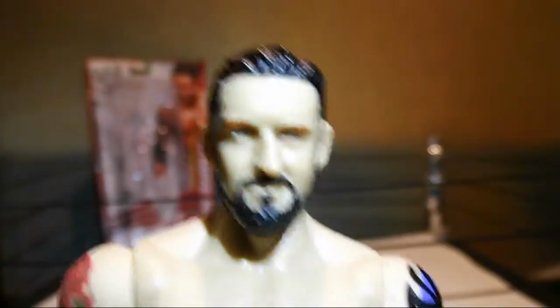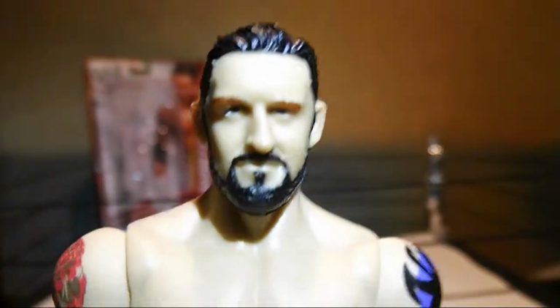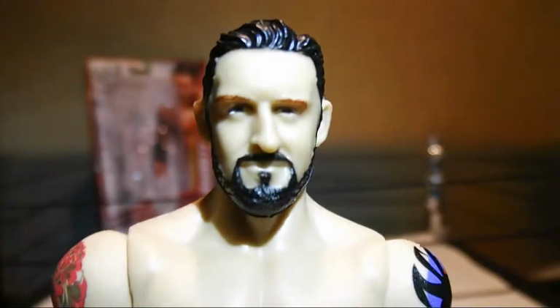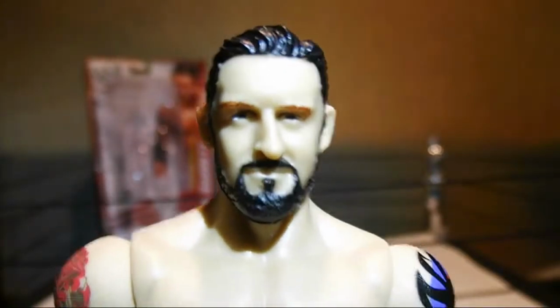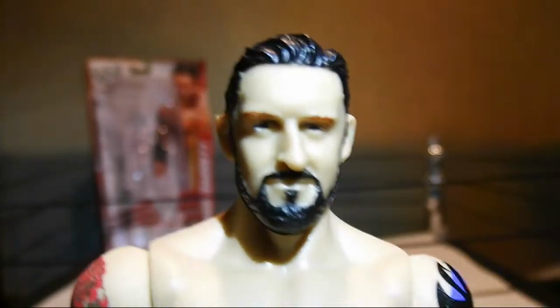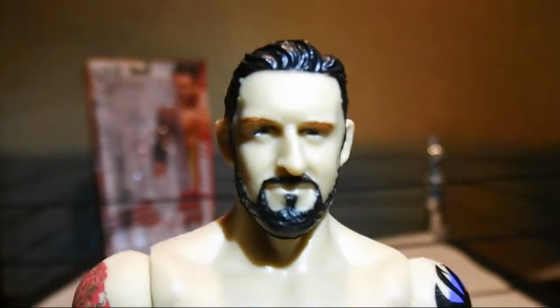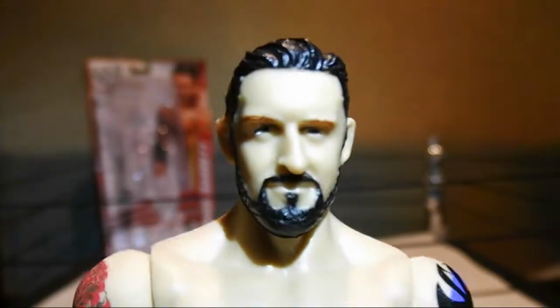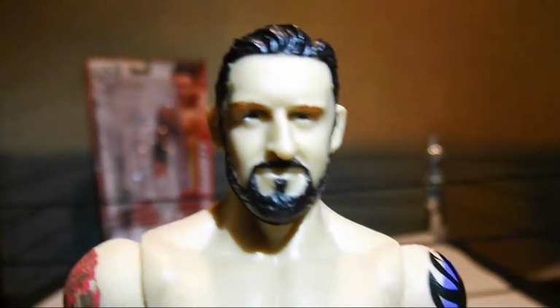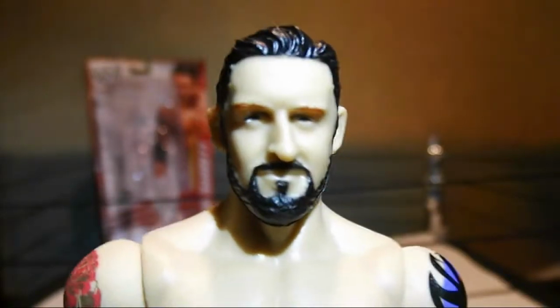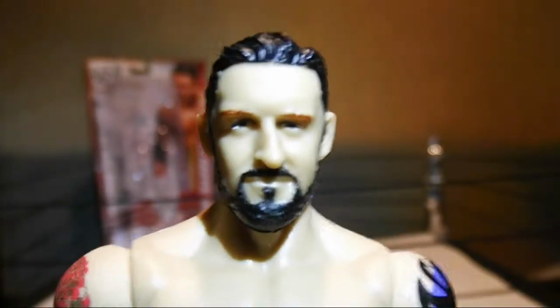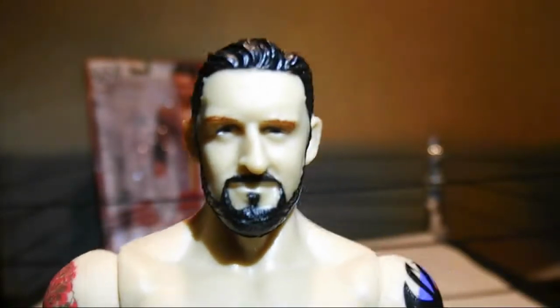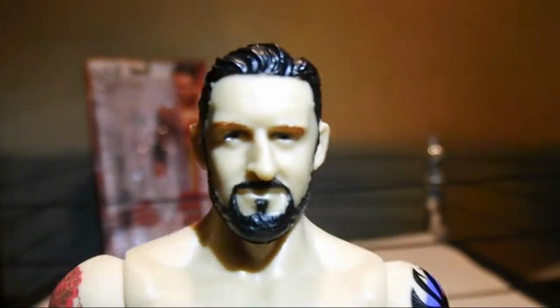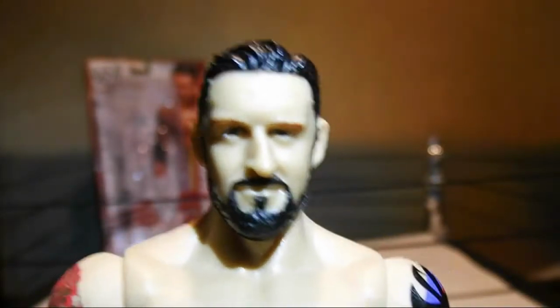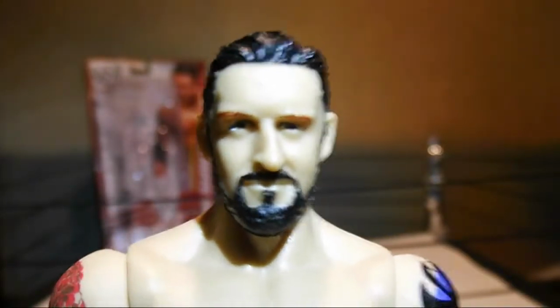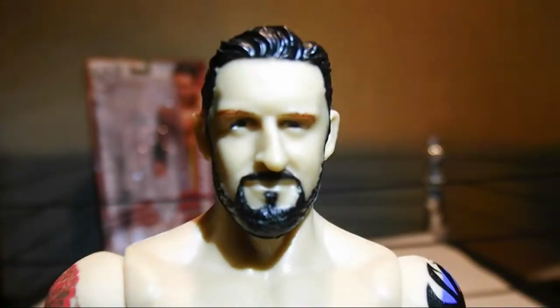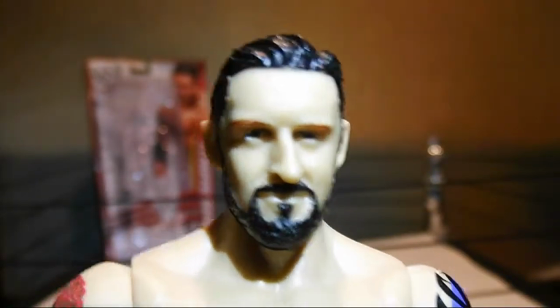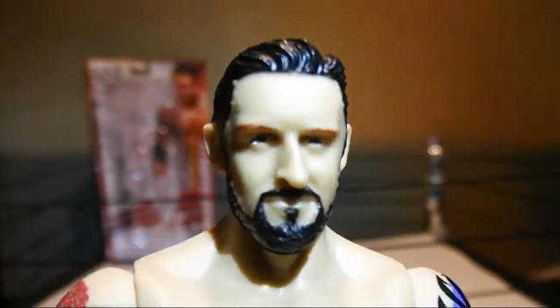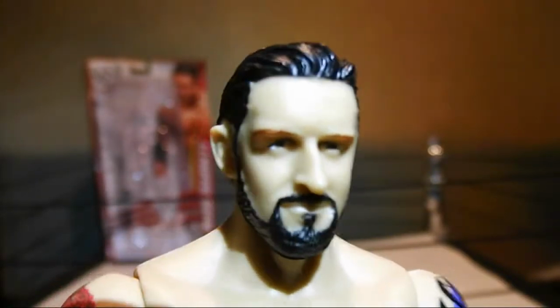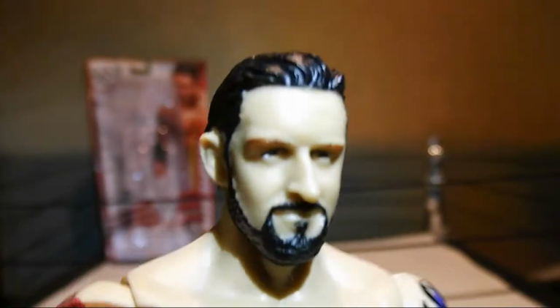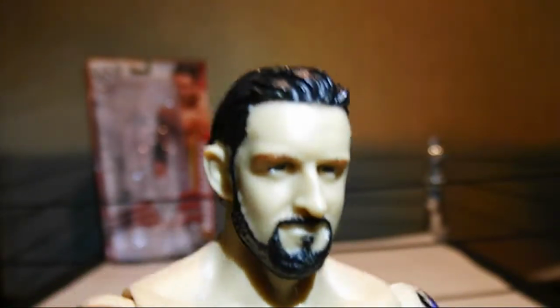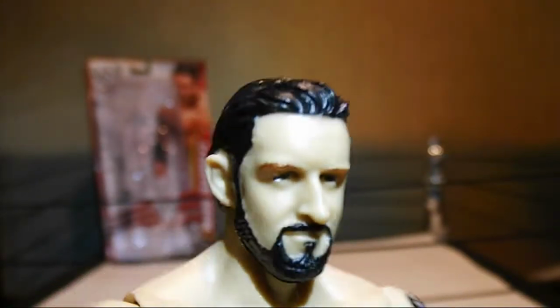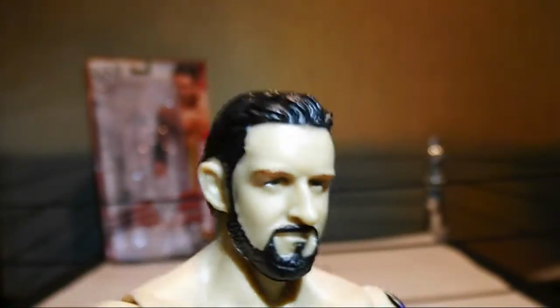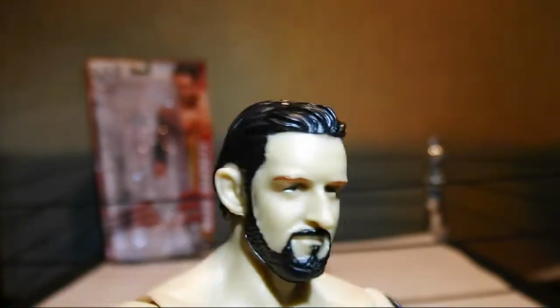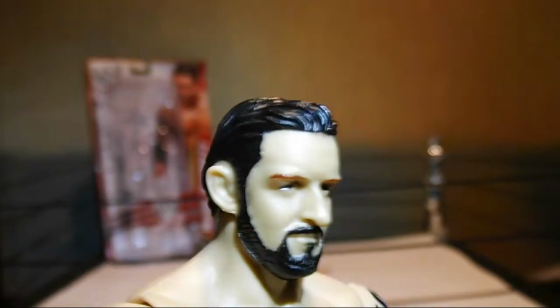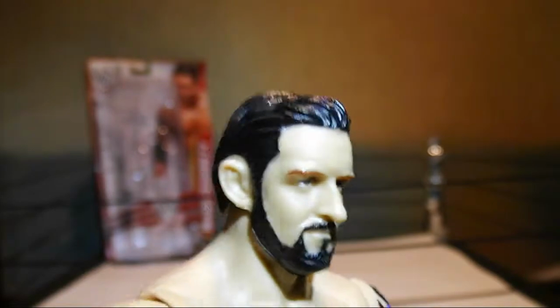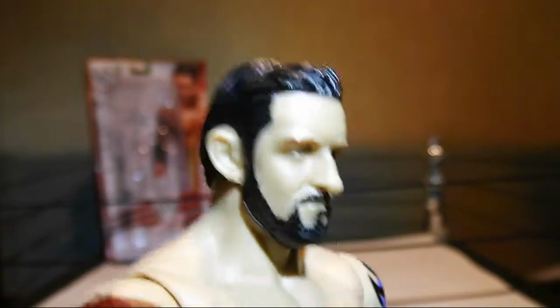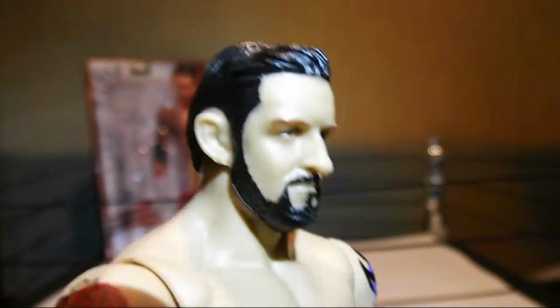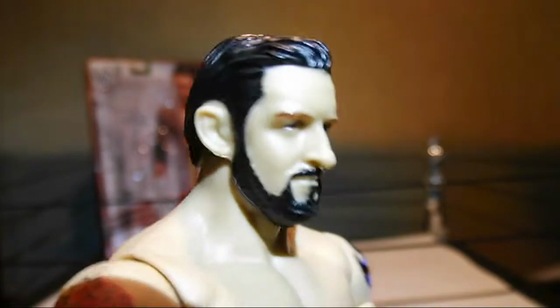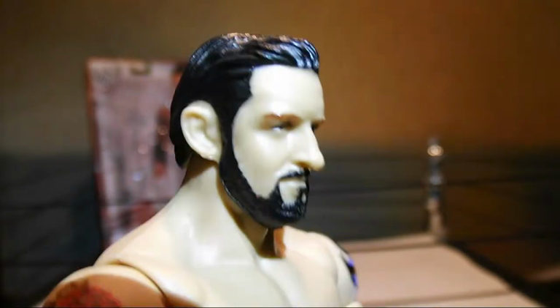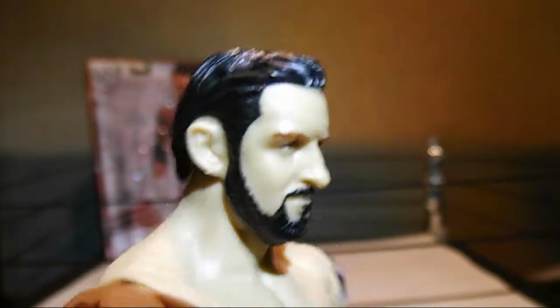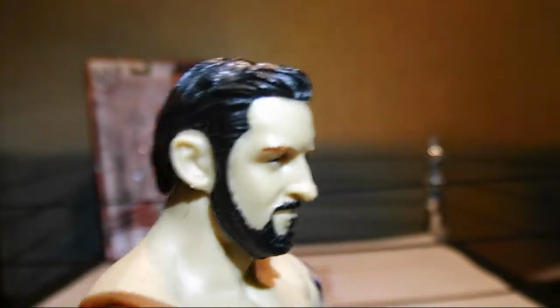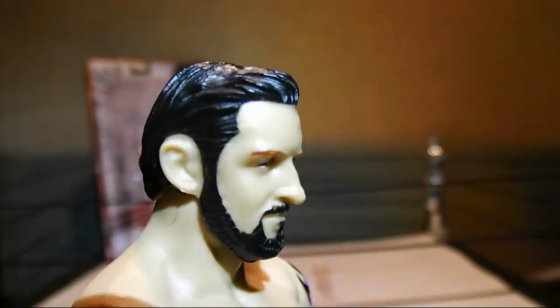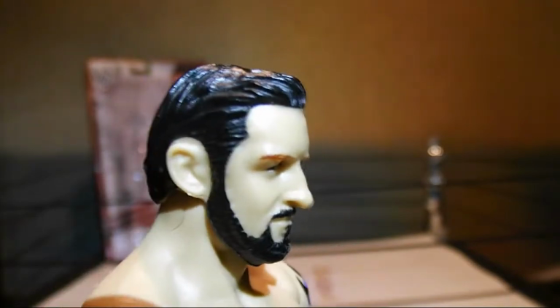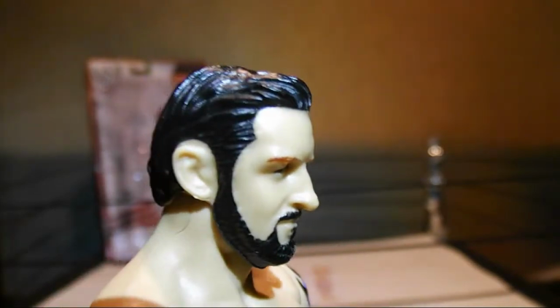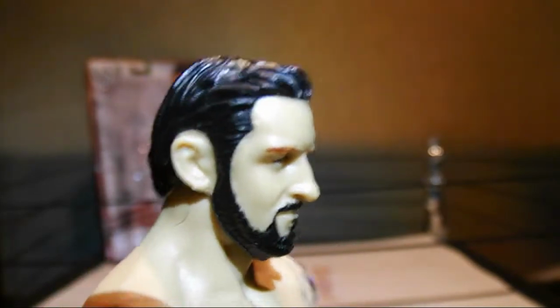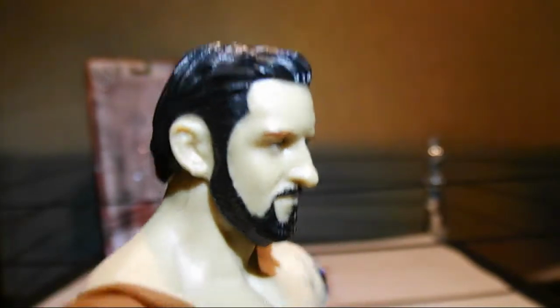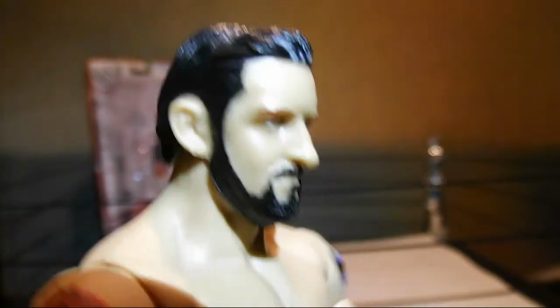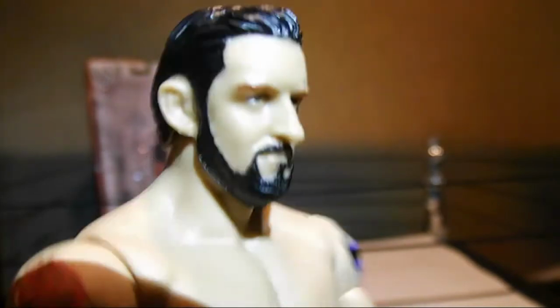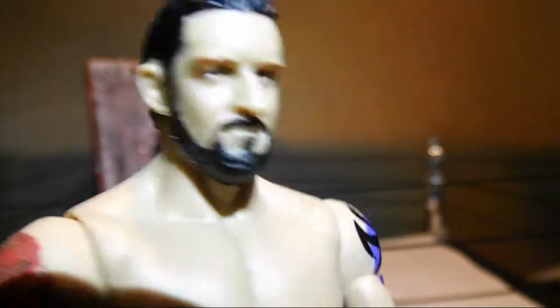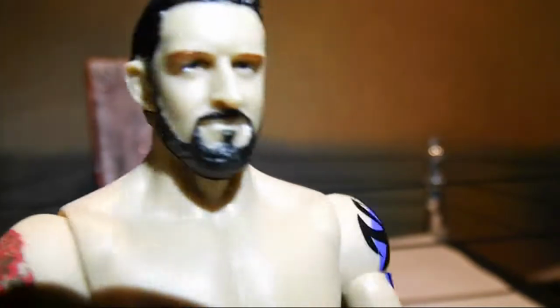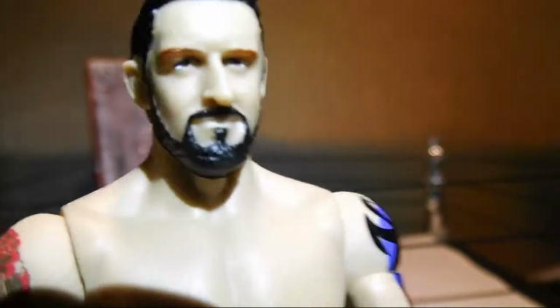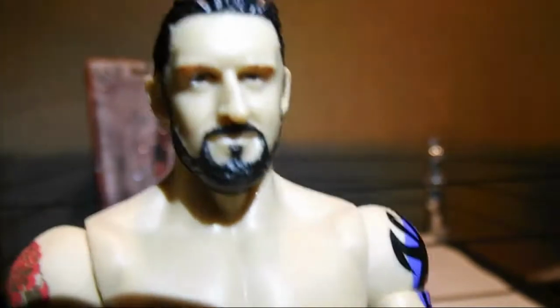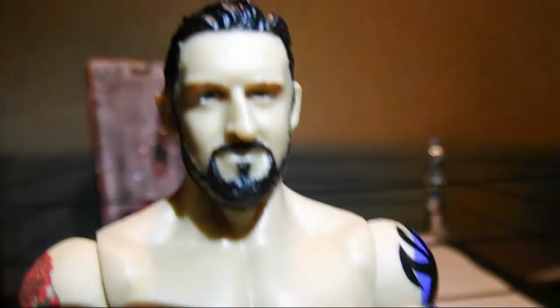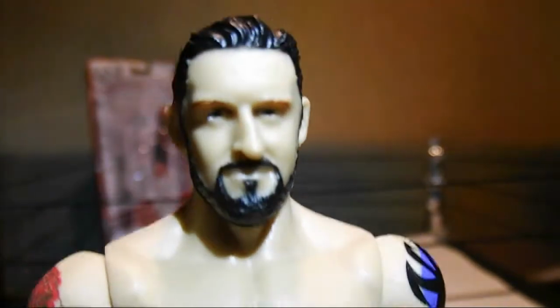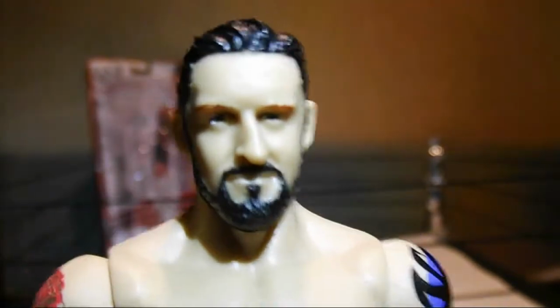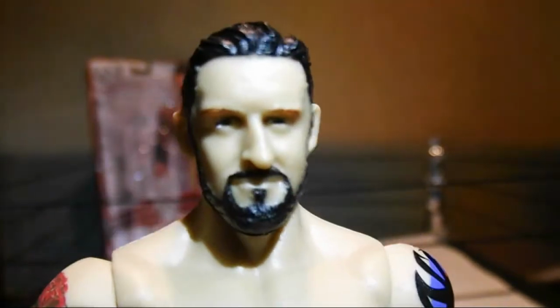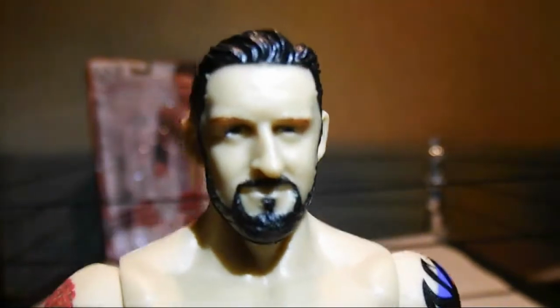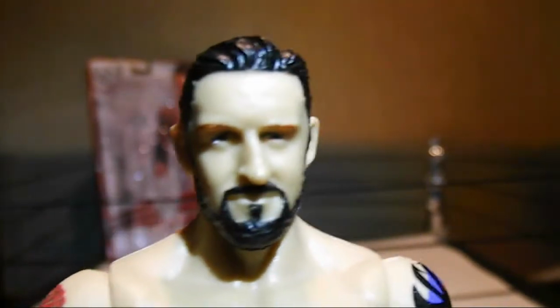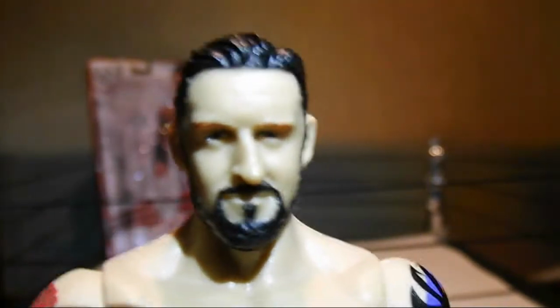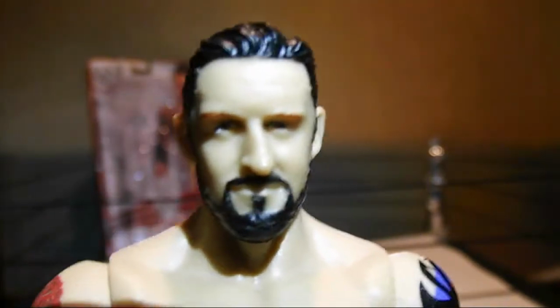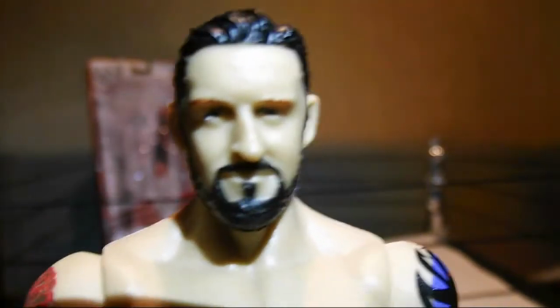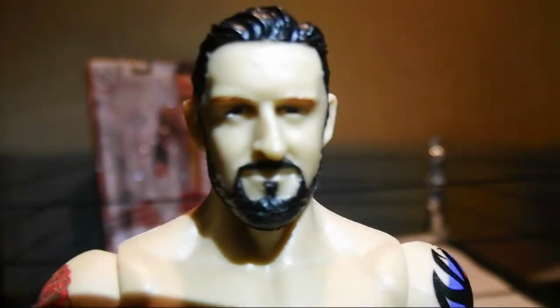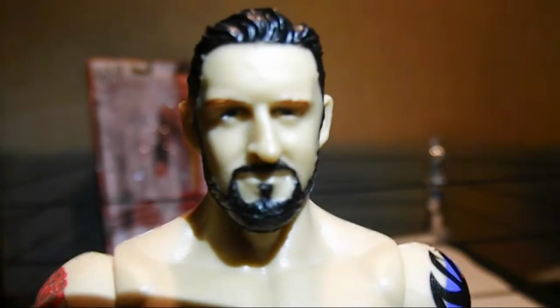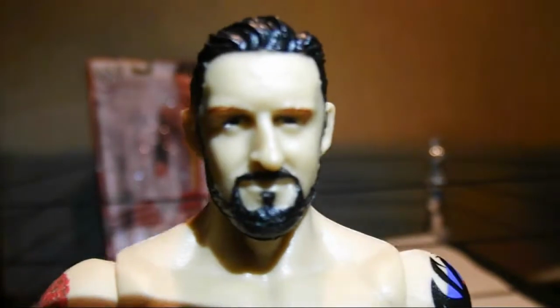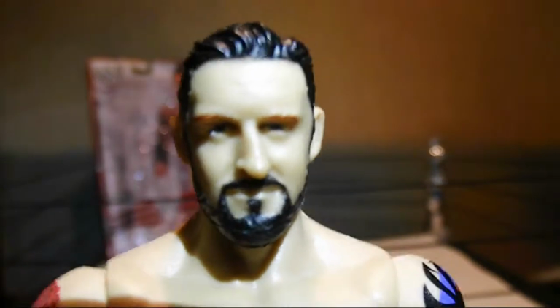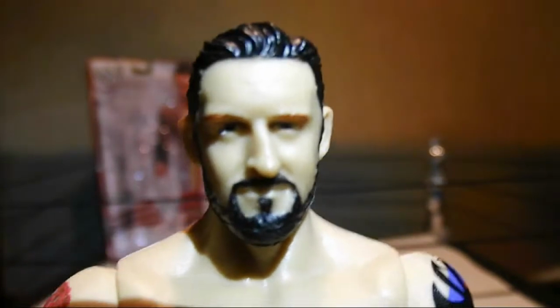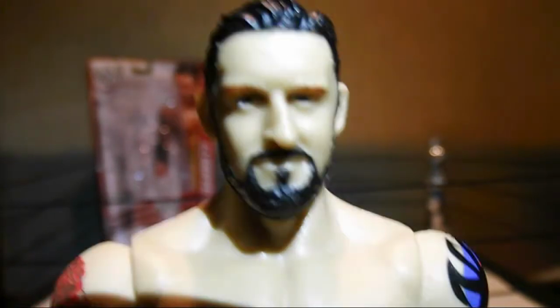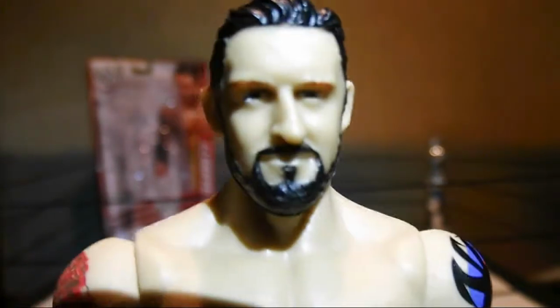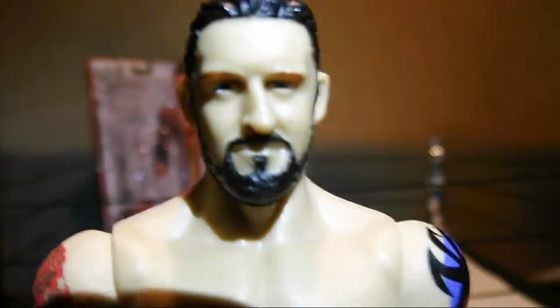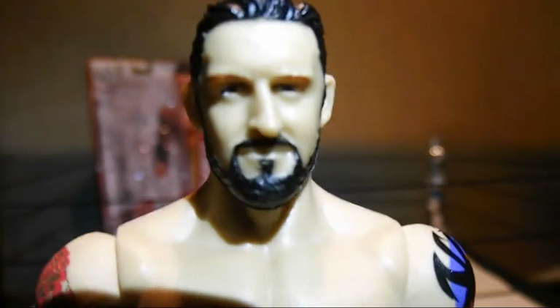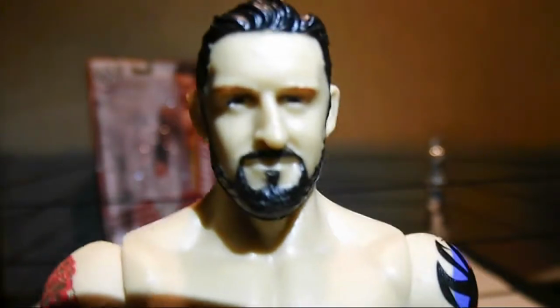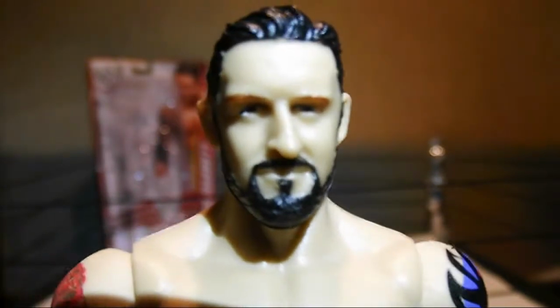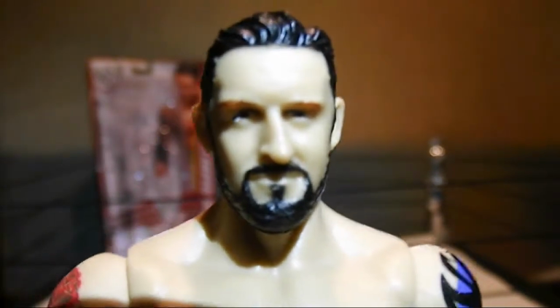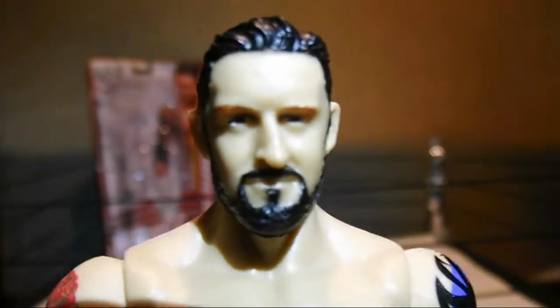We look closely at his face — his nose is depicted very well, crooked. He comes with his new beard and accurate eyebrows.